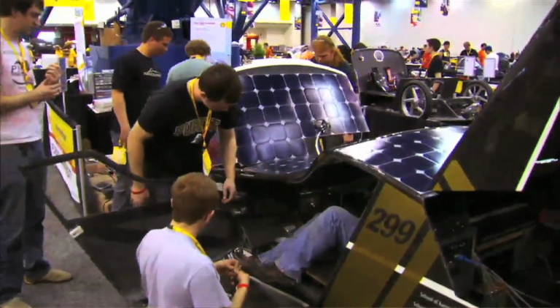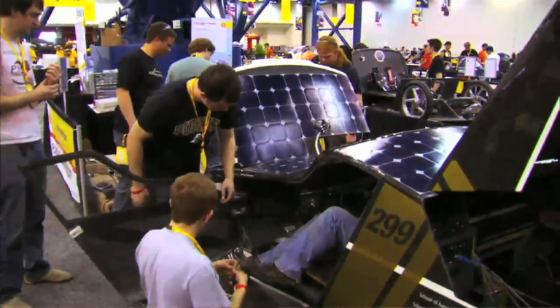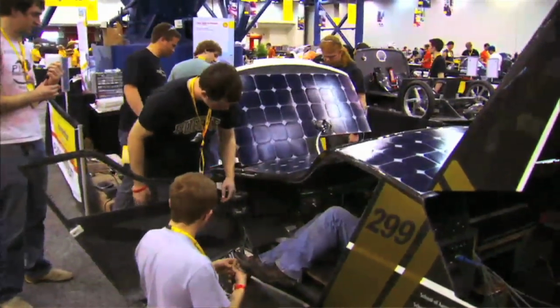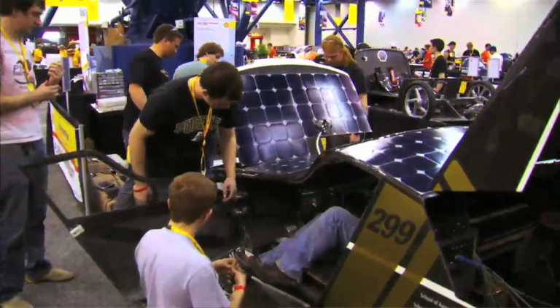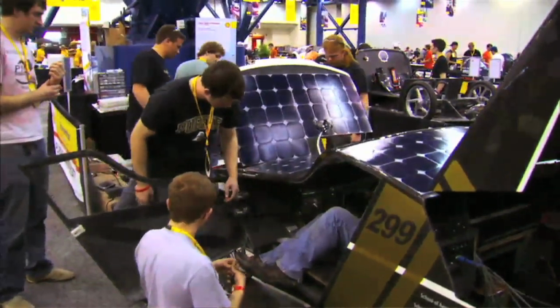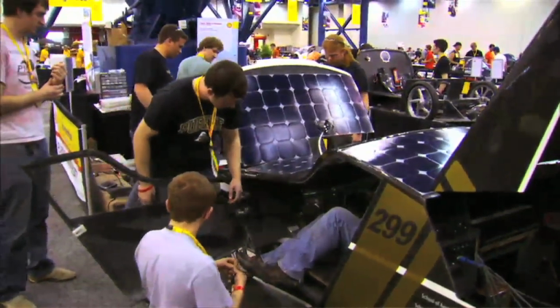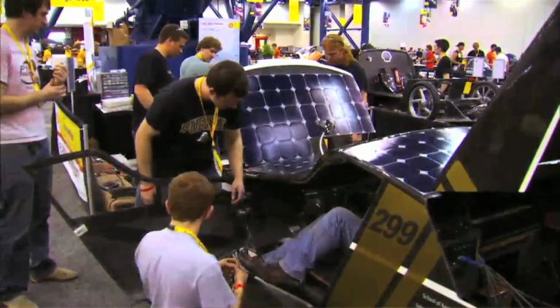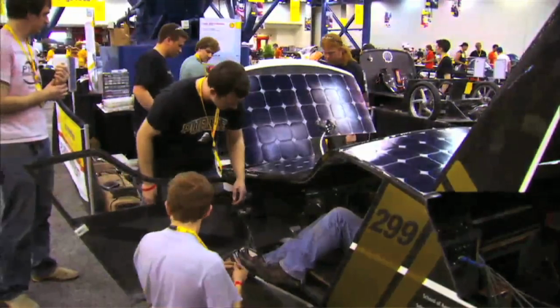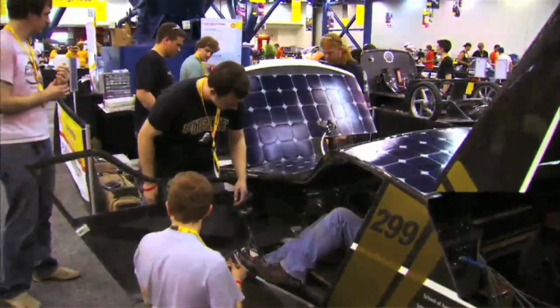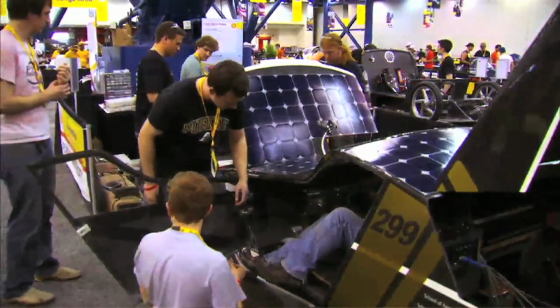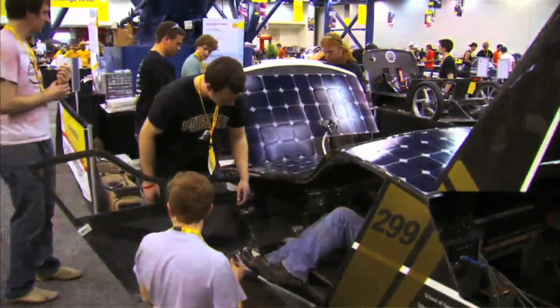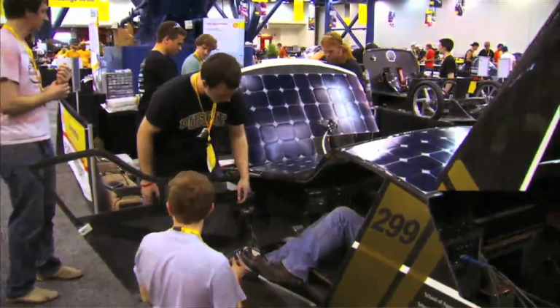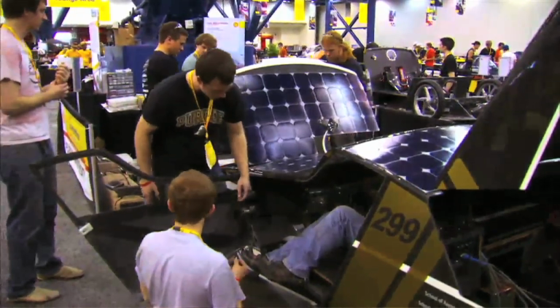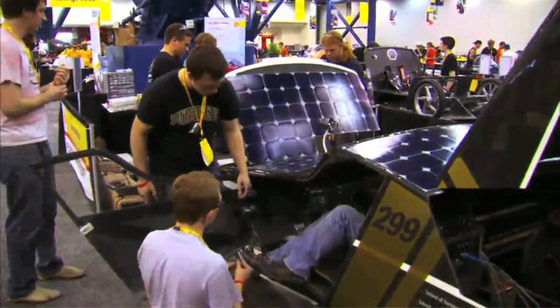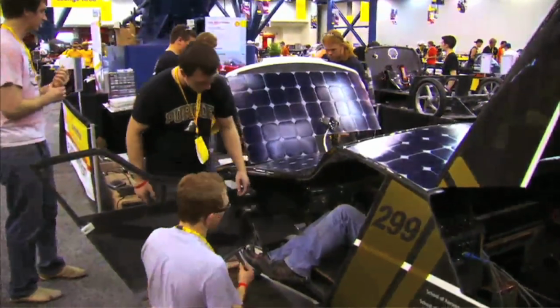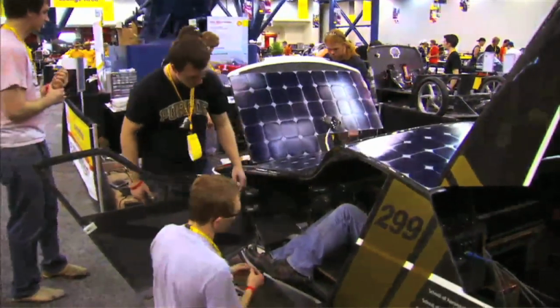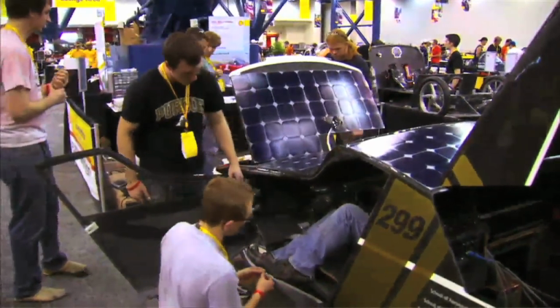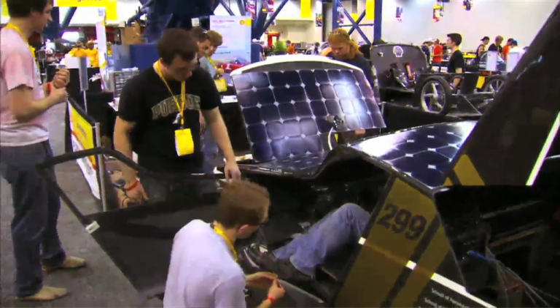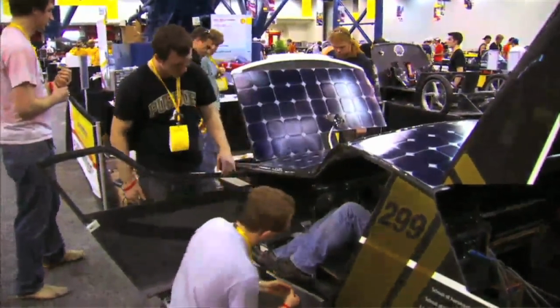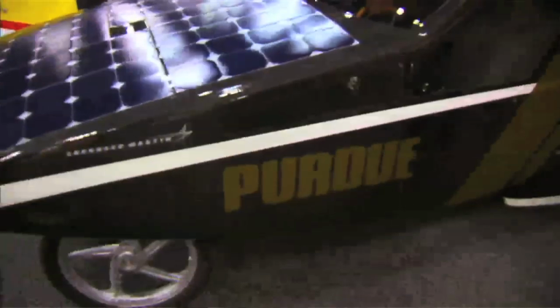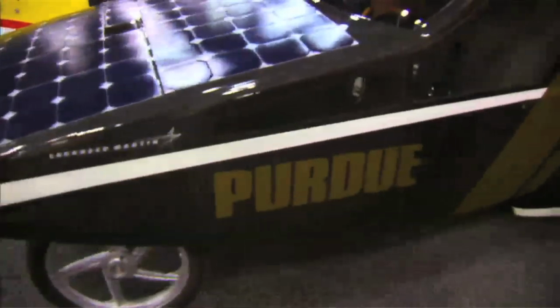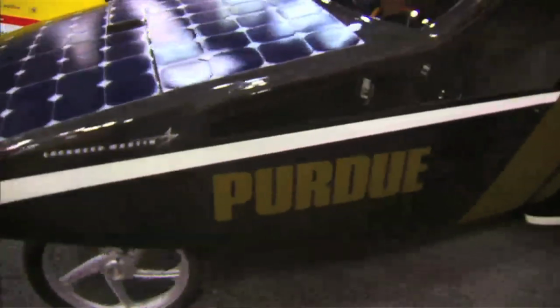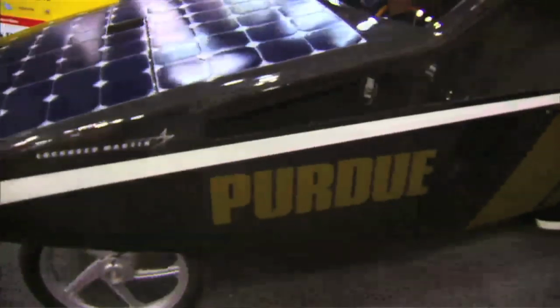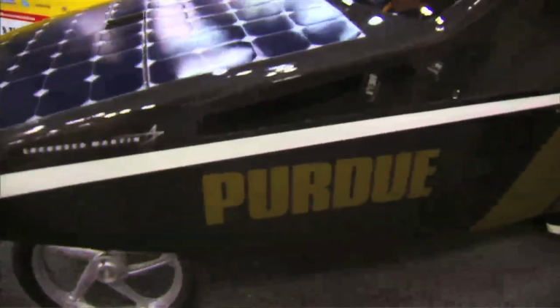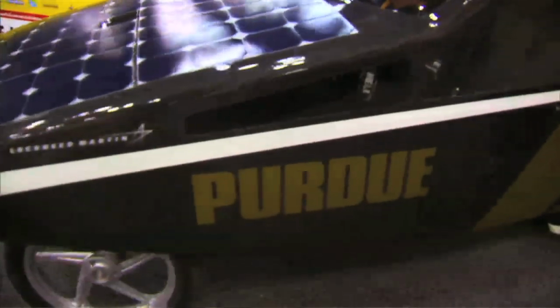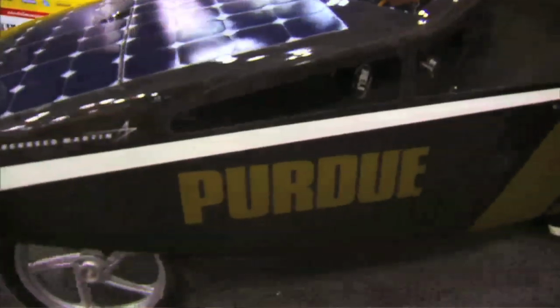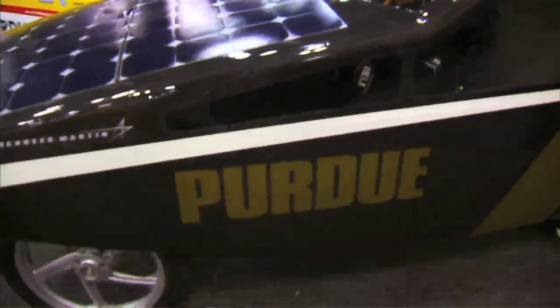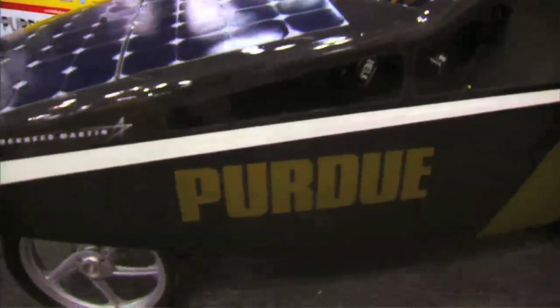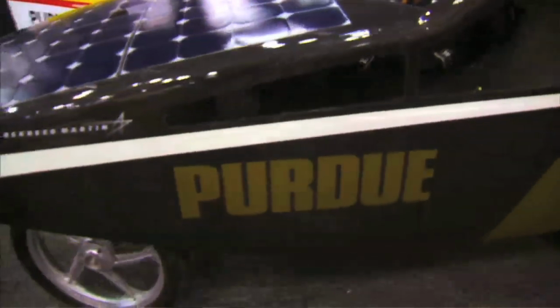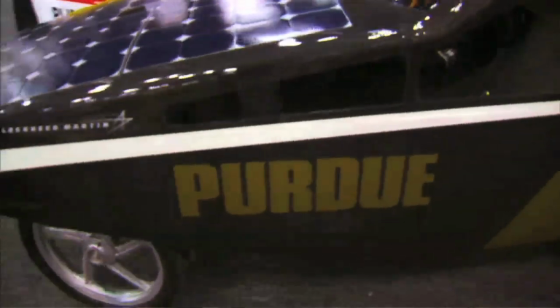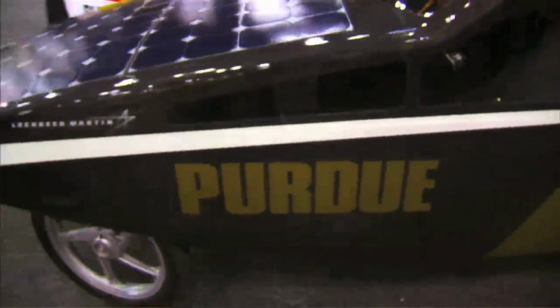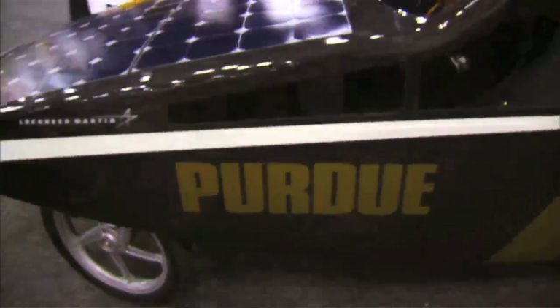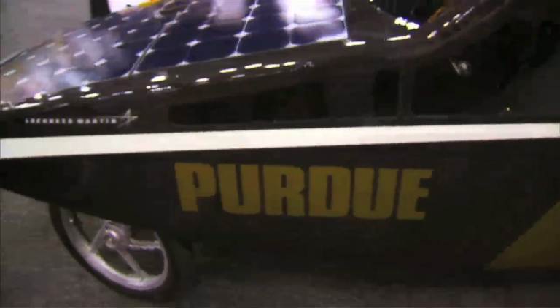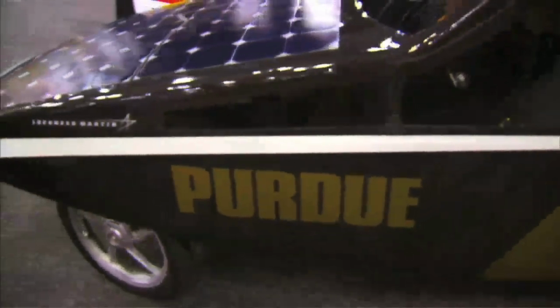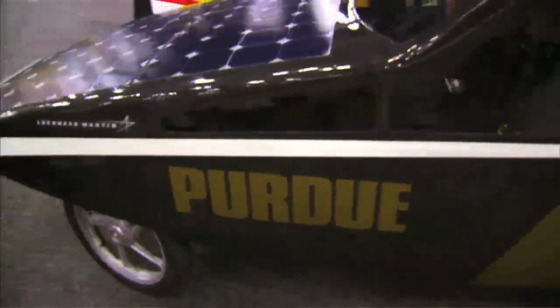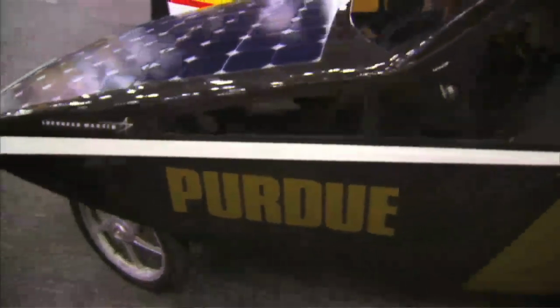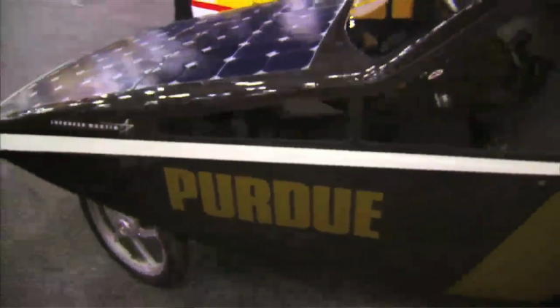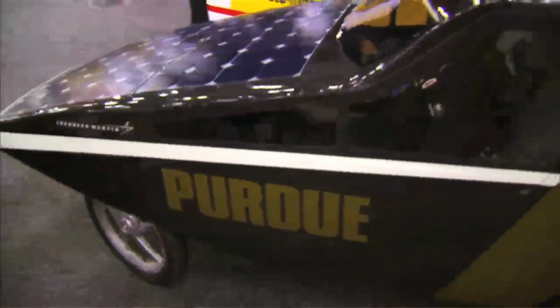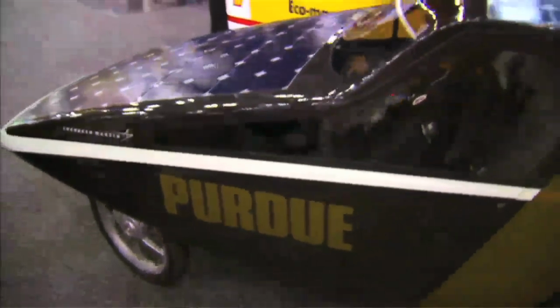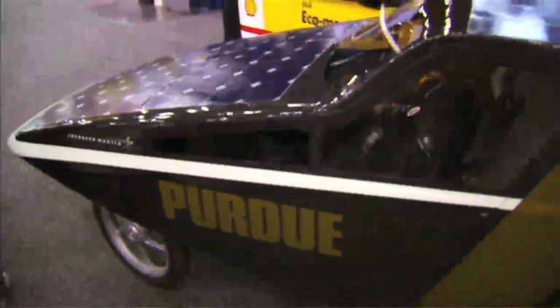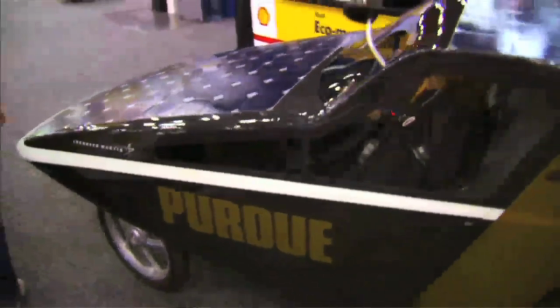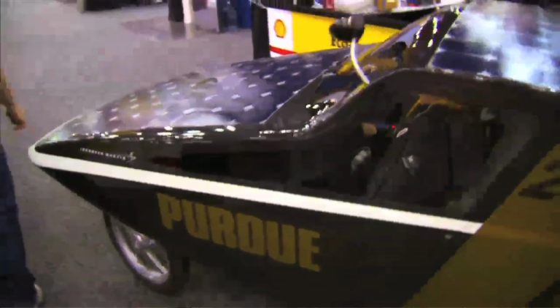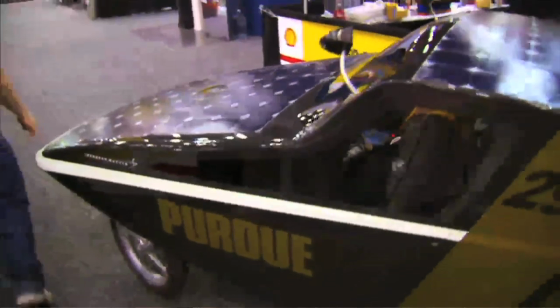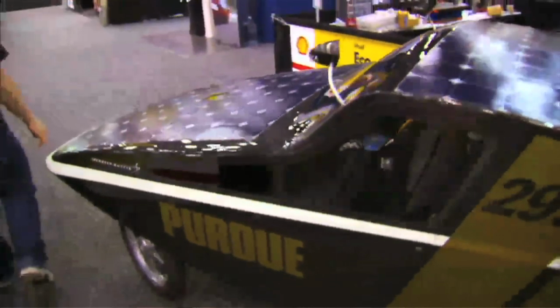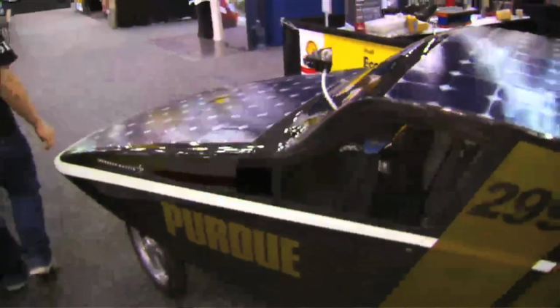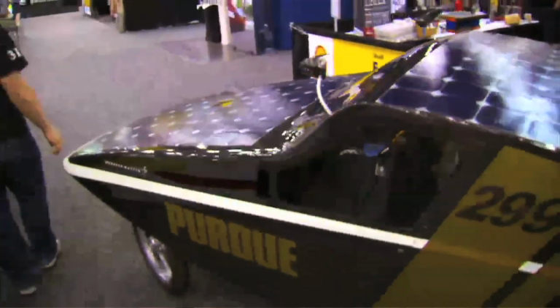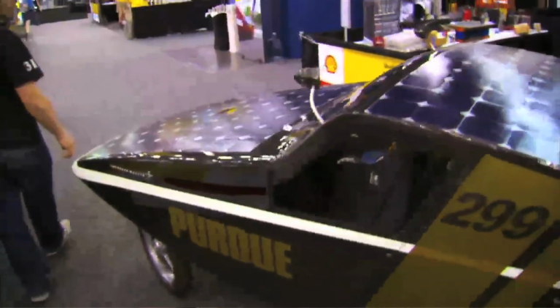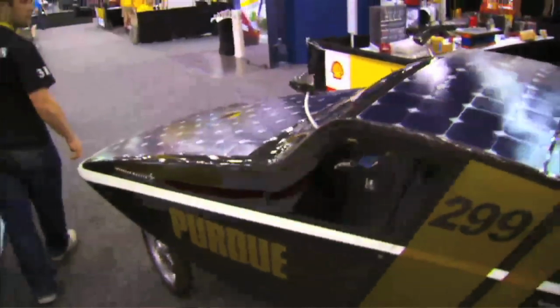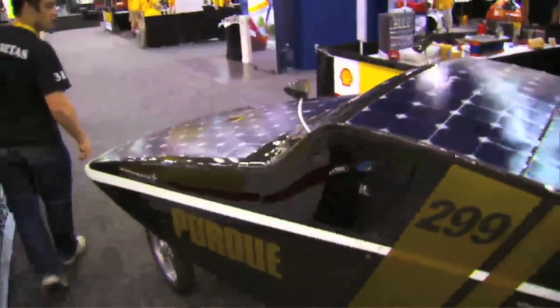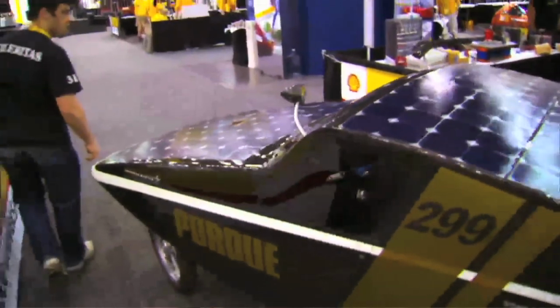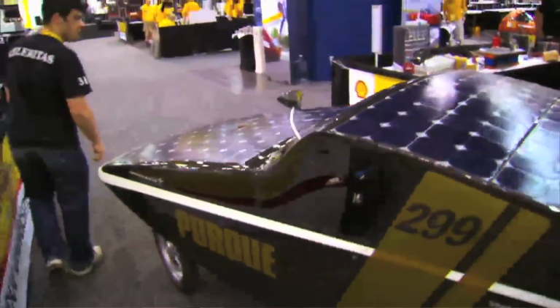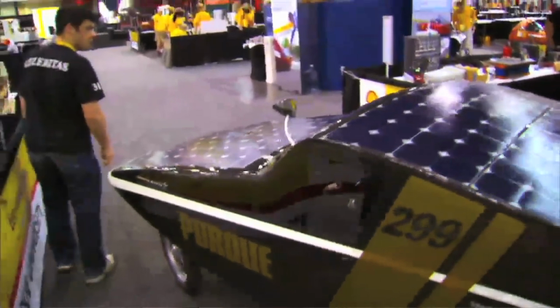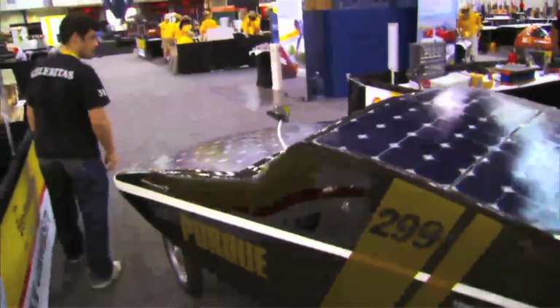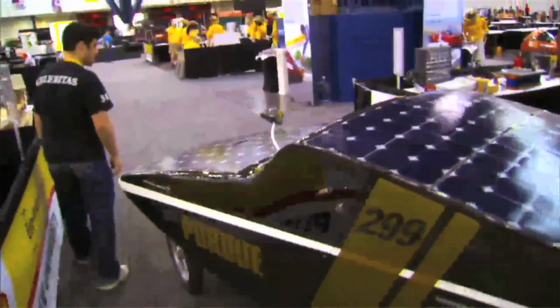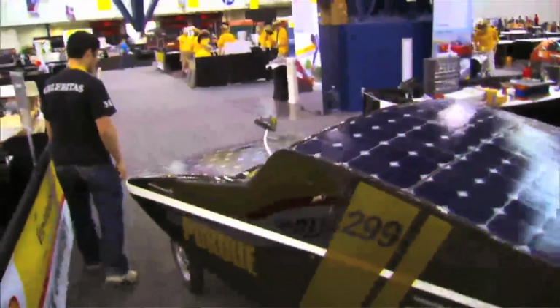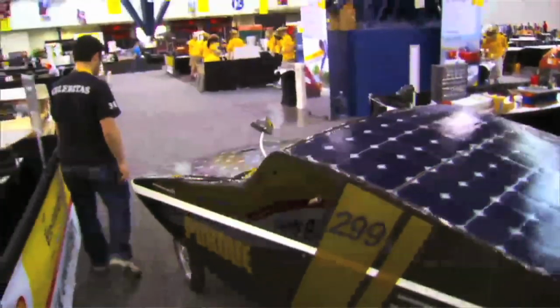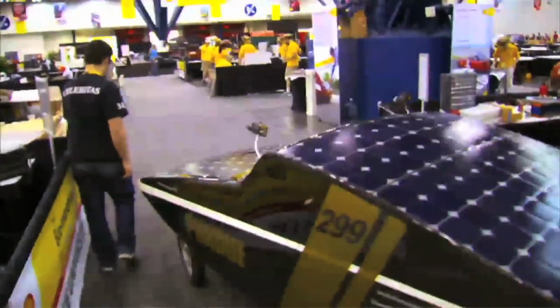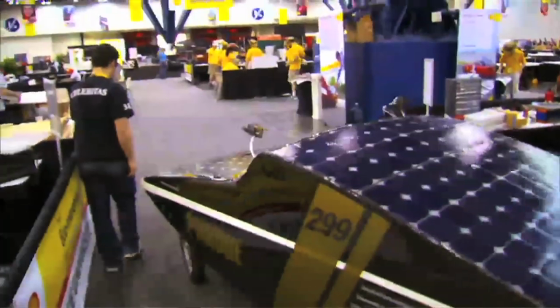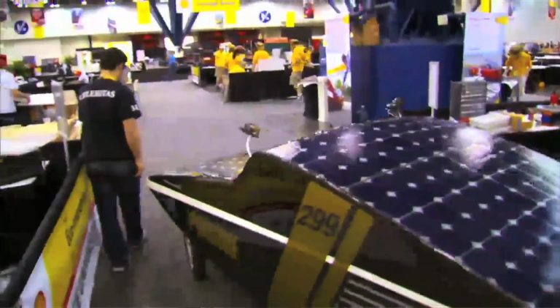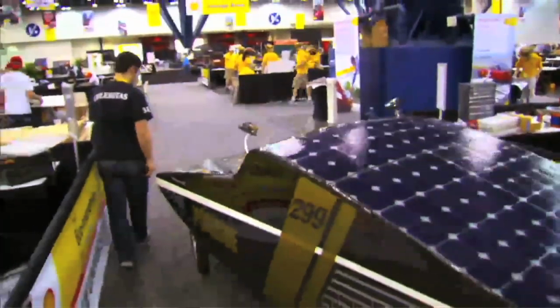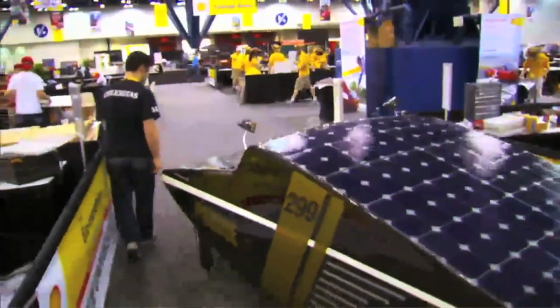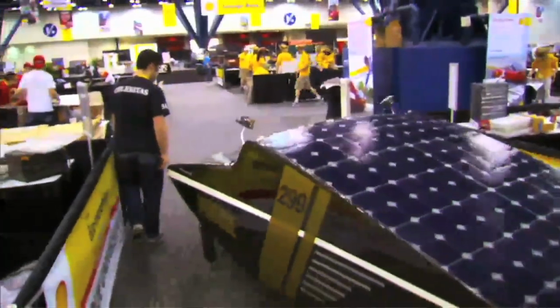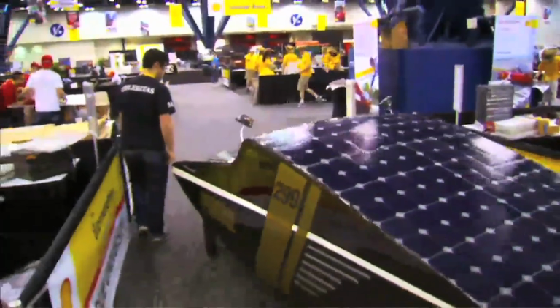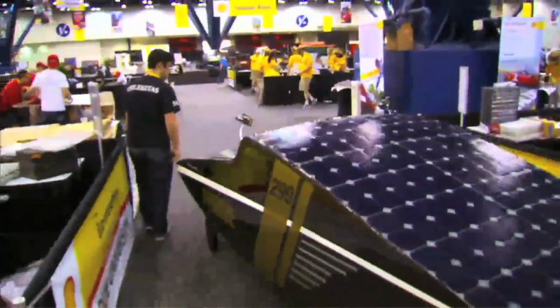Here we have the Solaritas. It was unveiled in April and won first place at the Shell Eco Marathon Urban Concept Car Division.